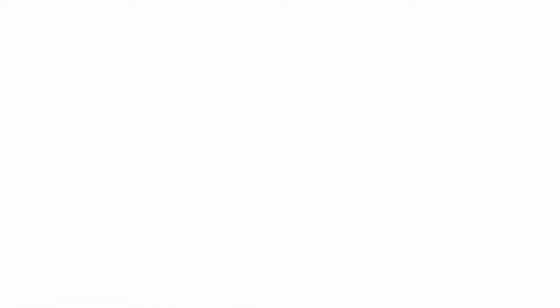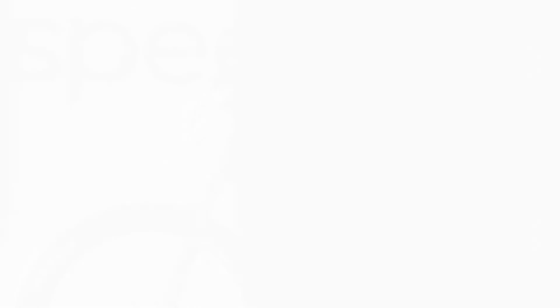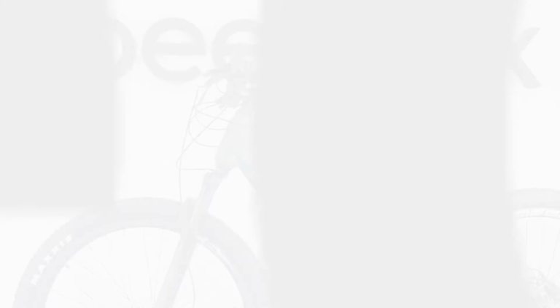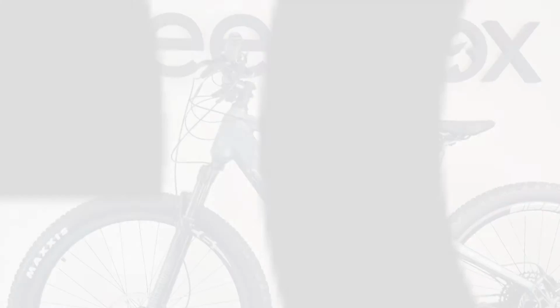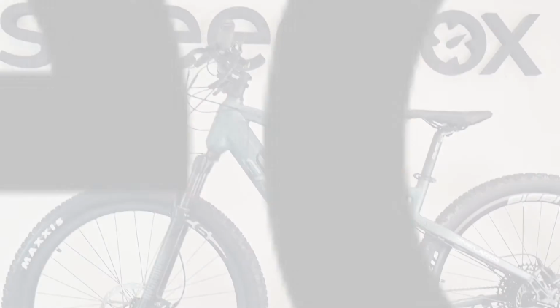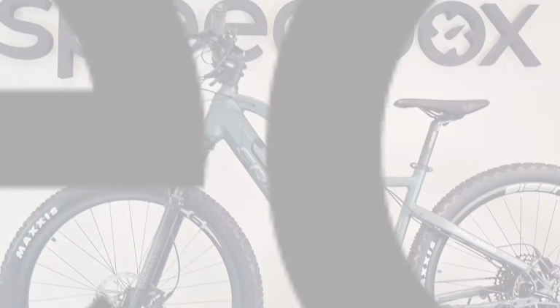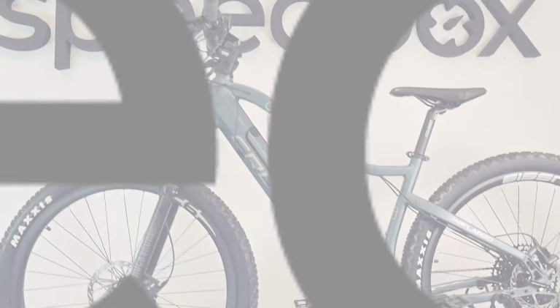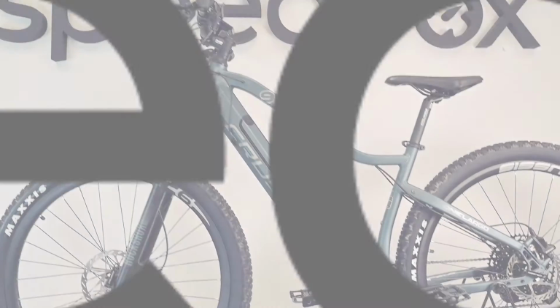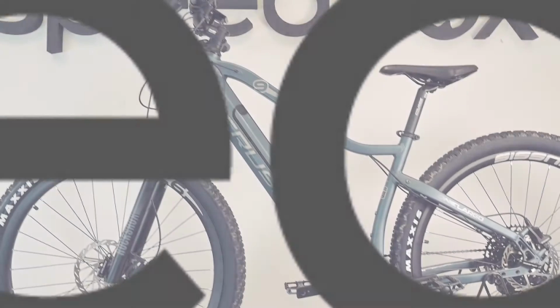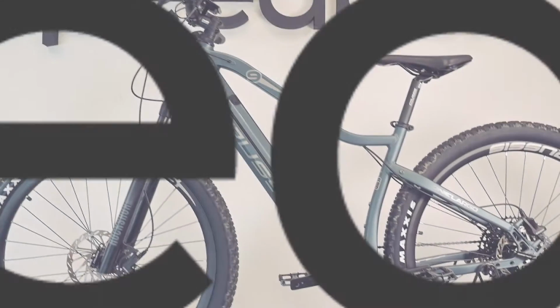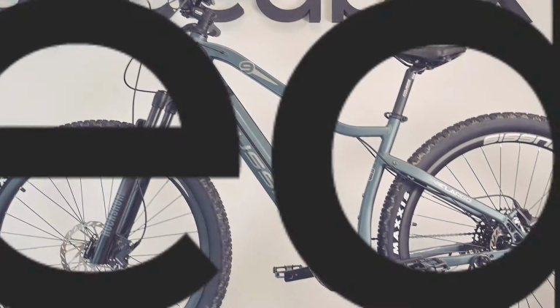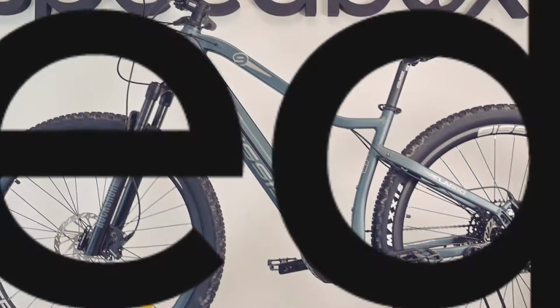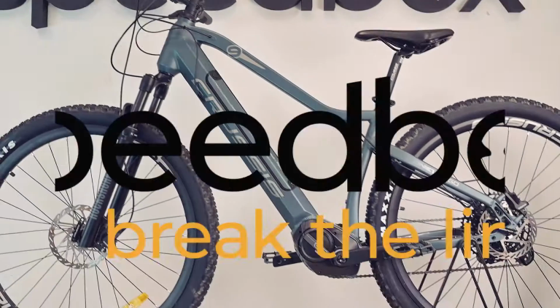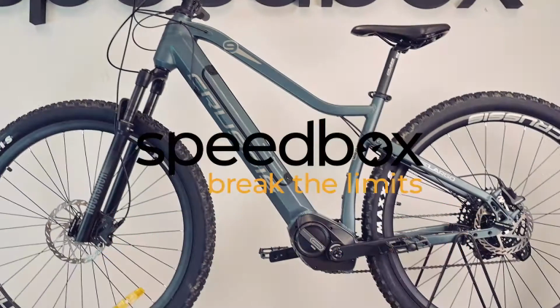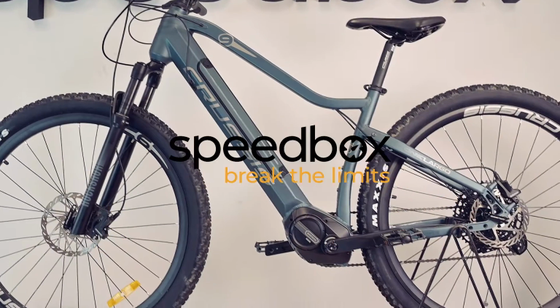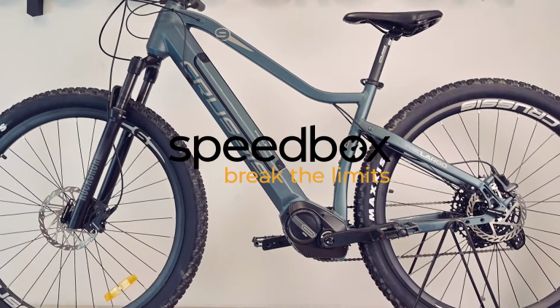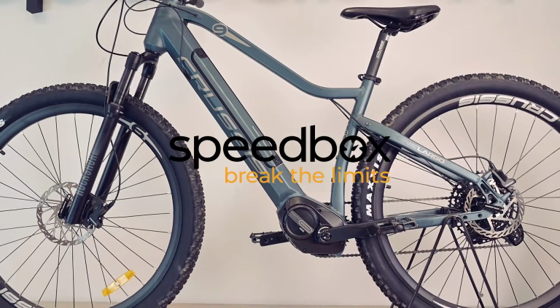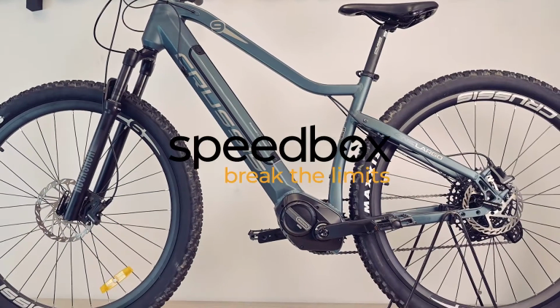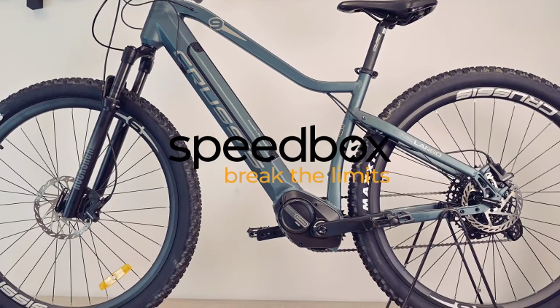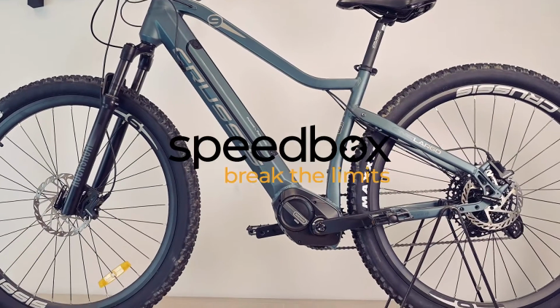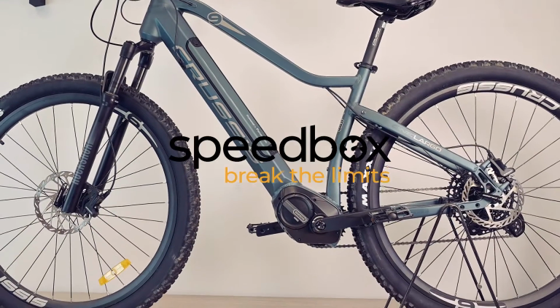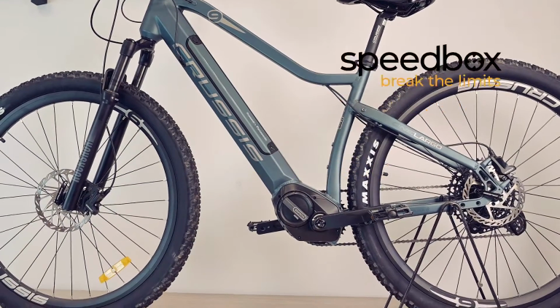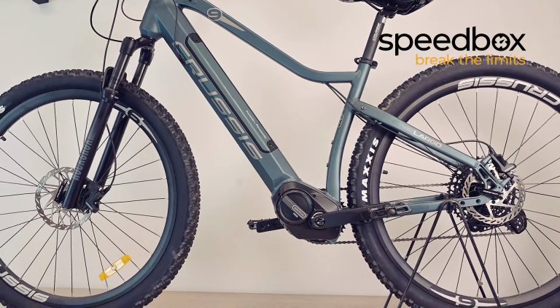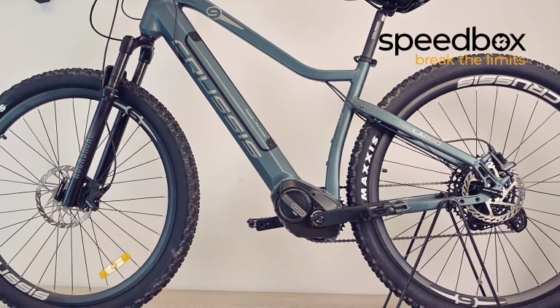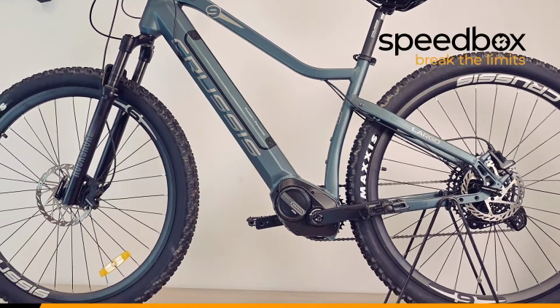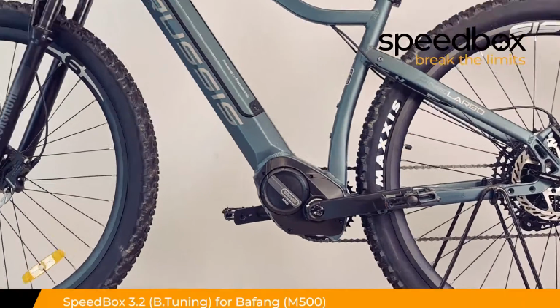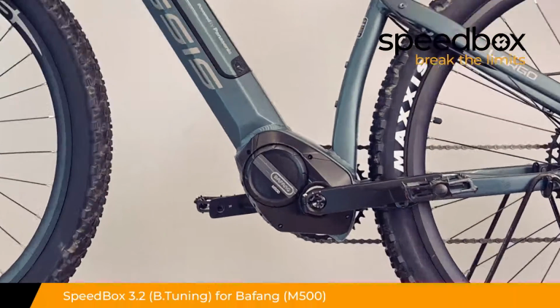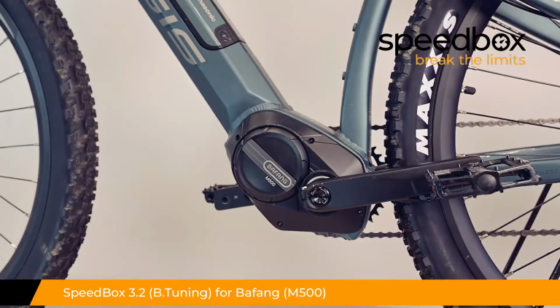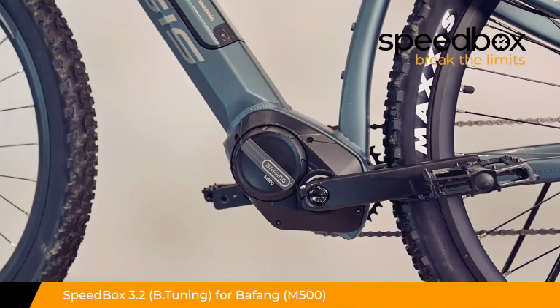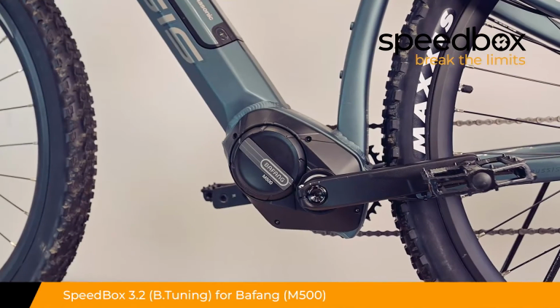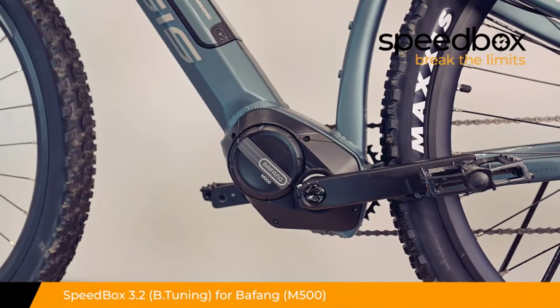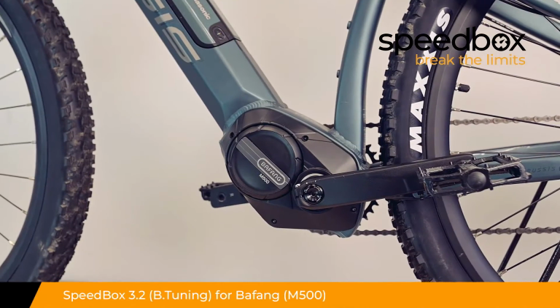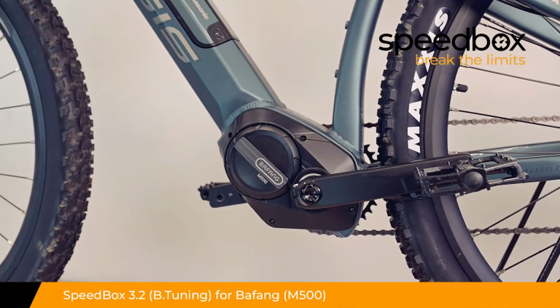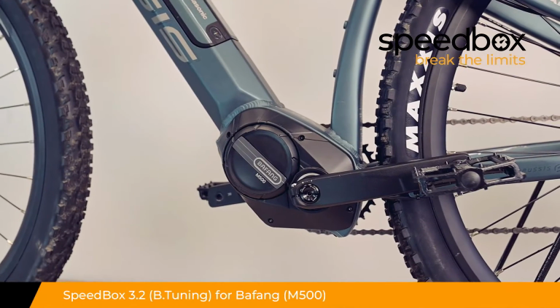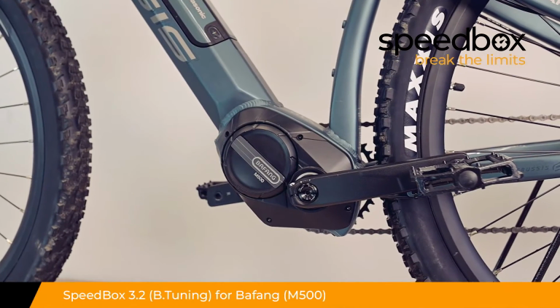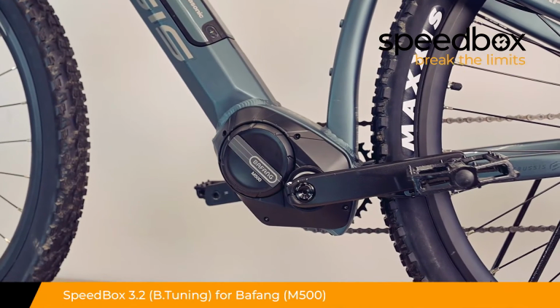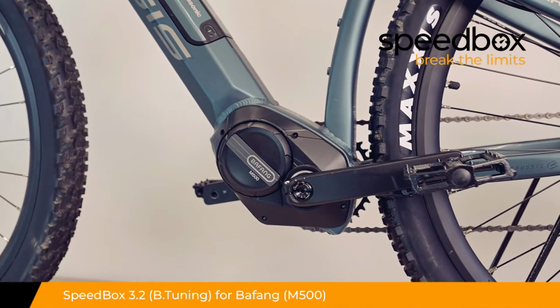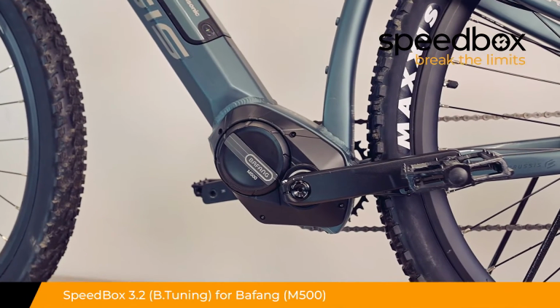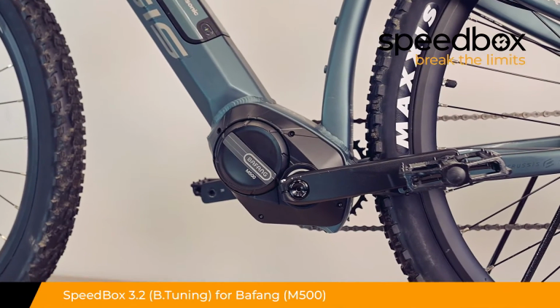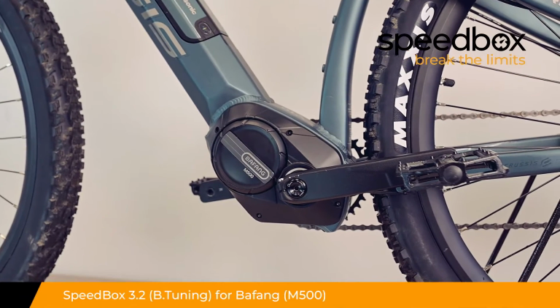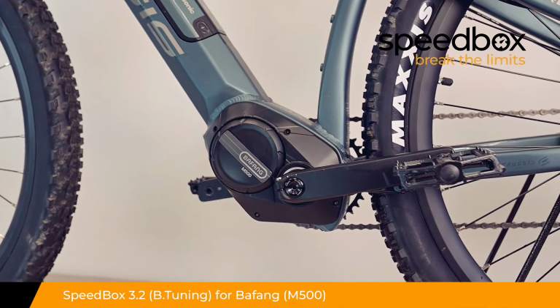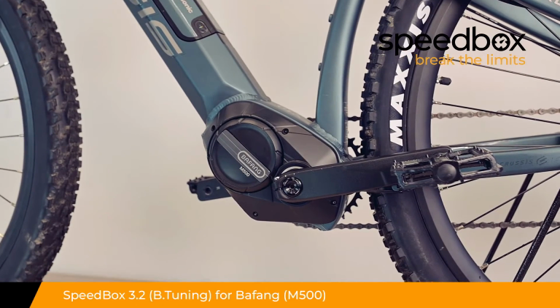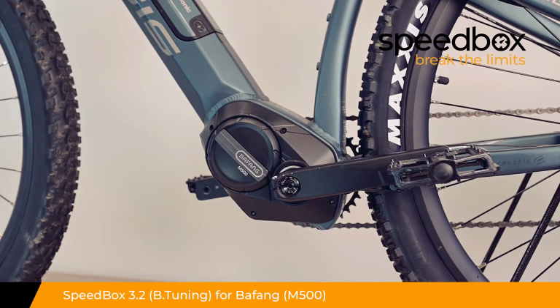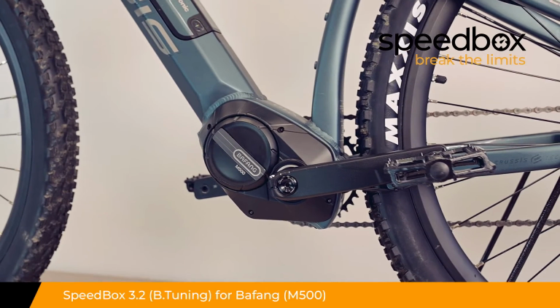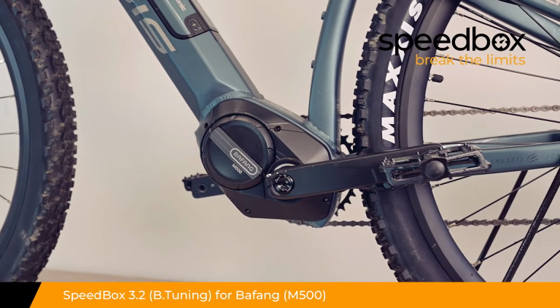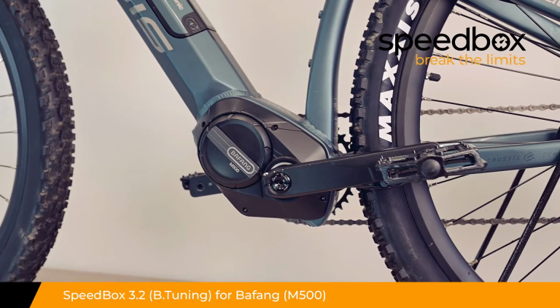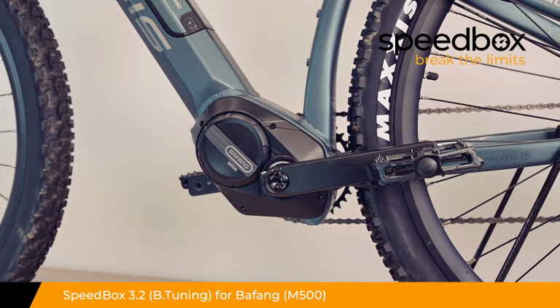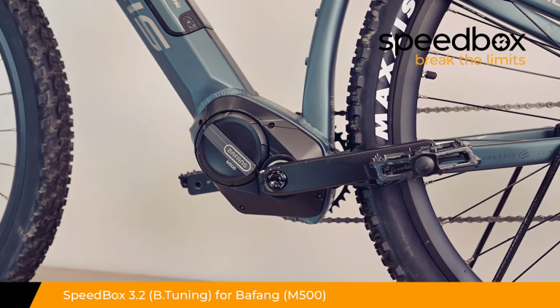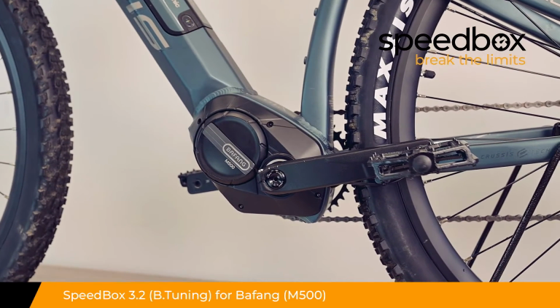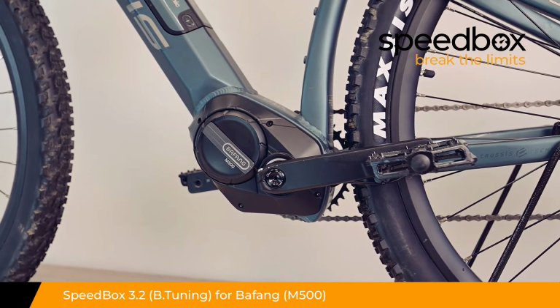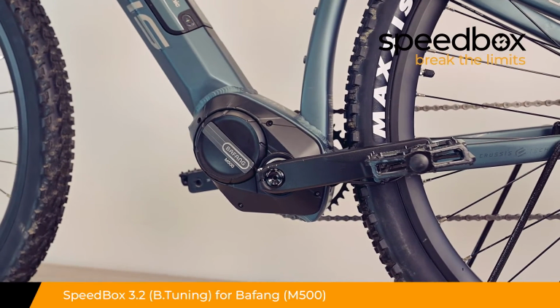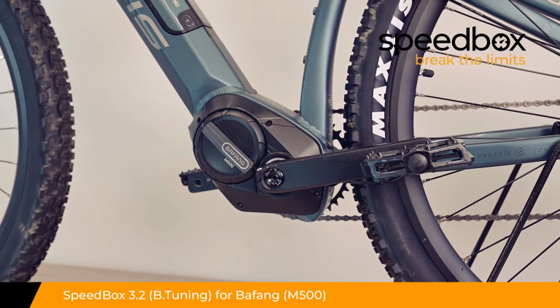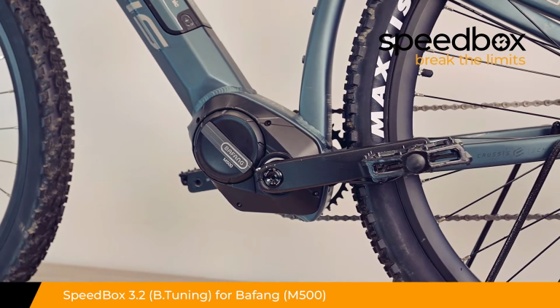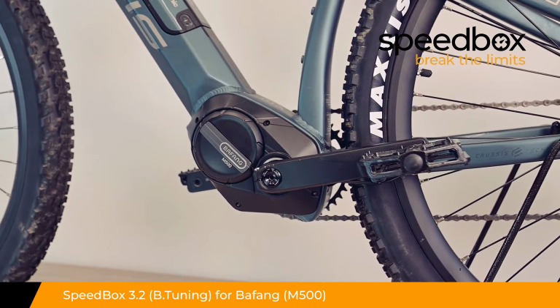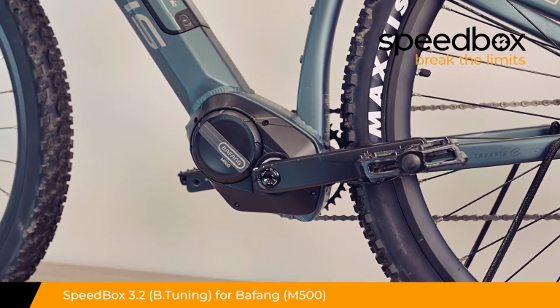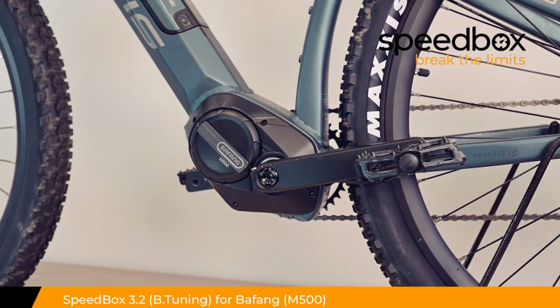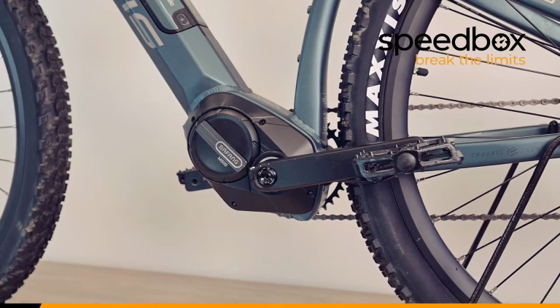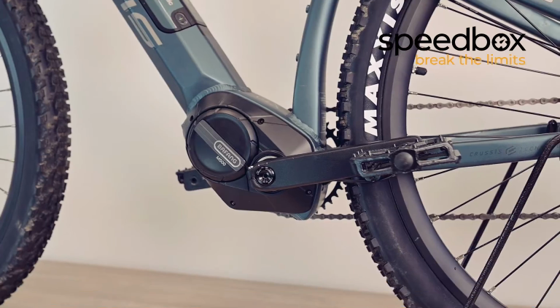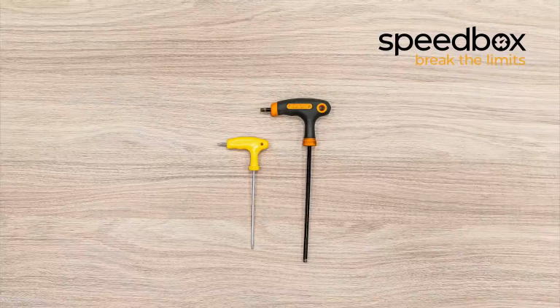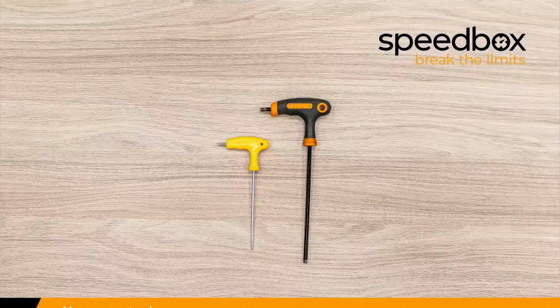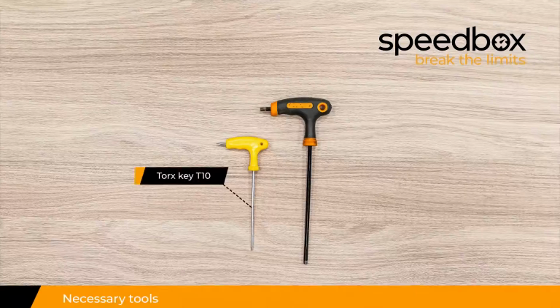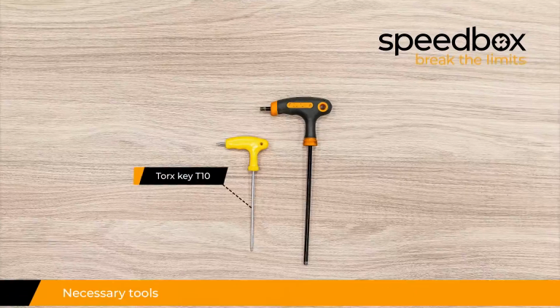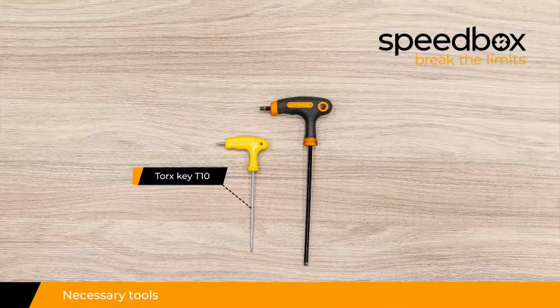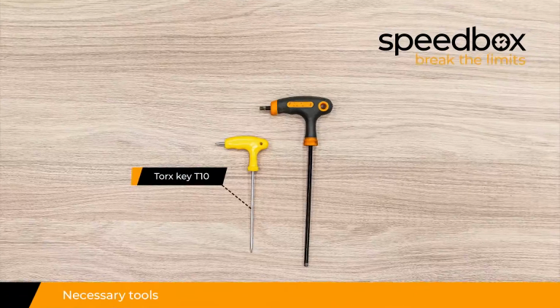Speedbox. Break the limits. Speedbox 3.2 for Bafang M500, optionally with B-tuning technology.